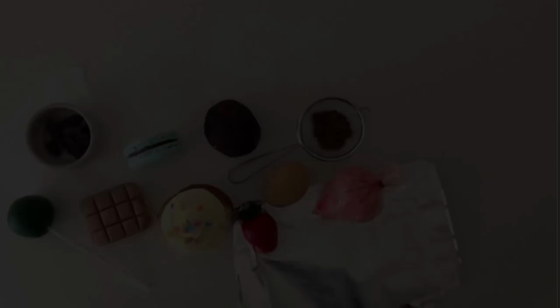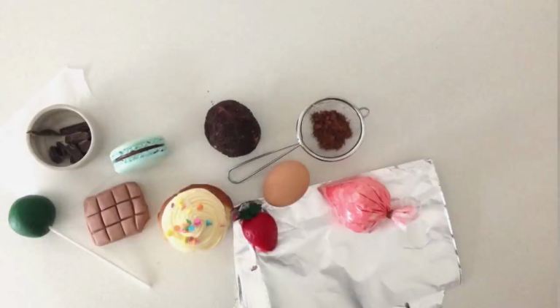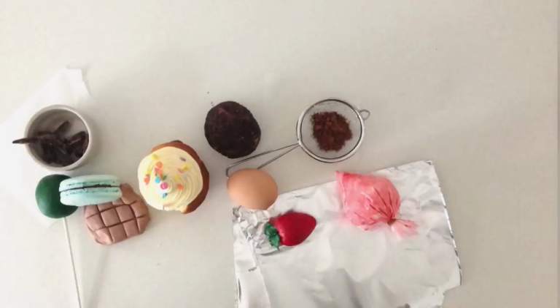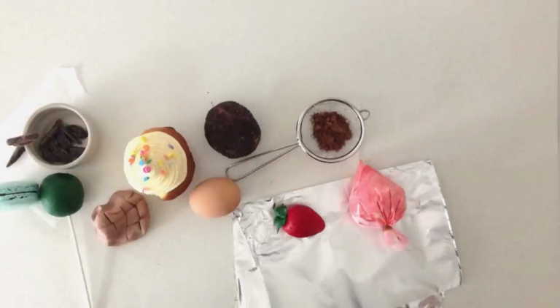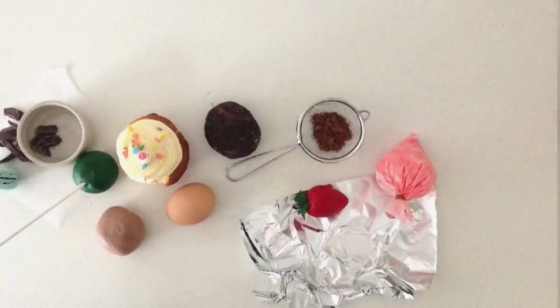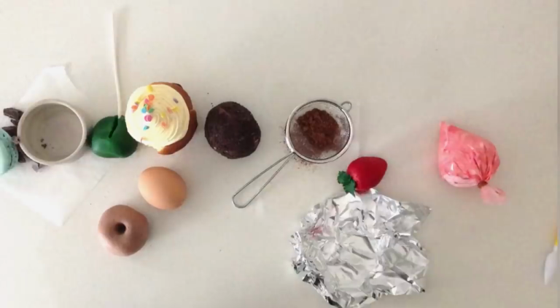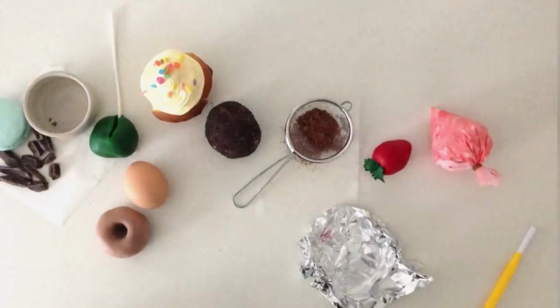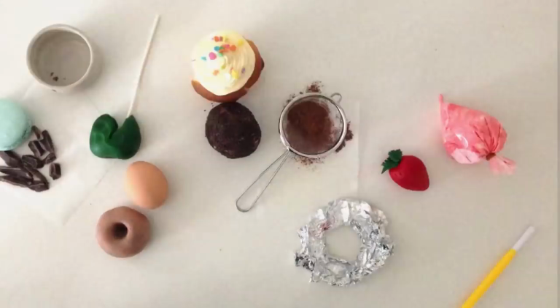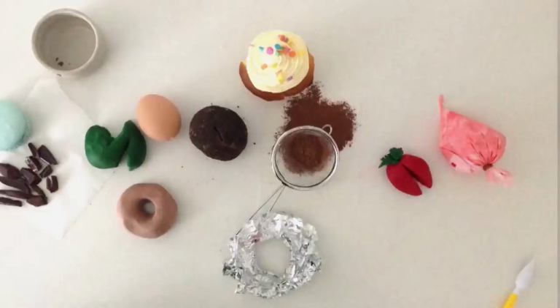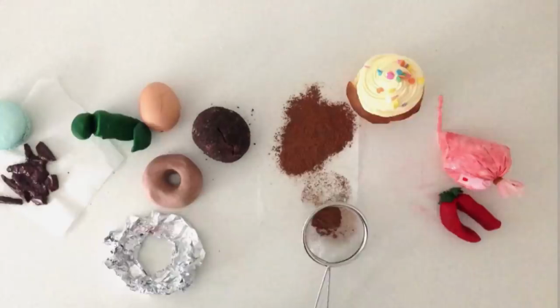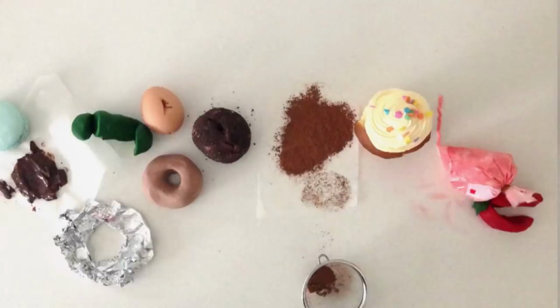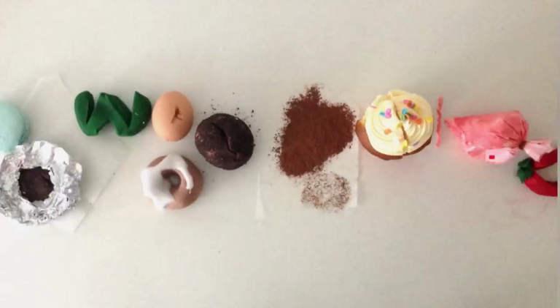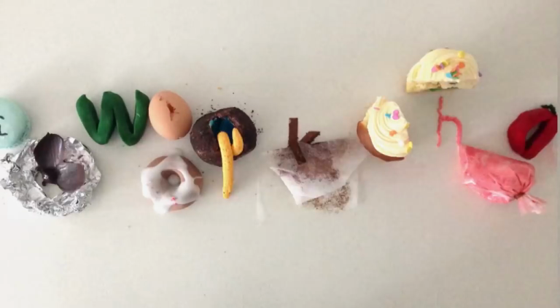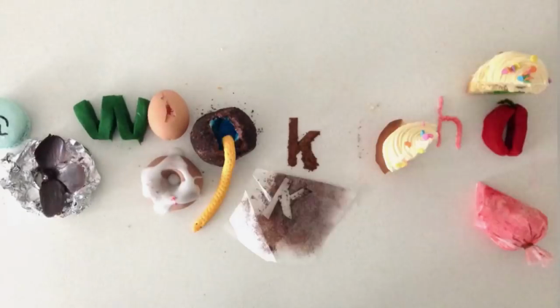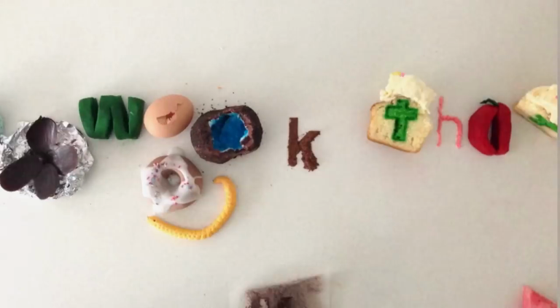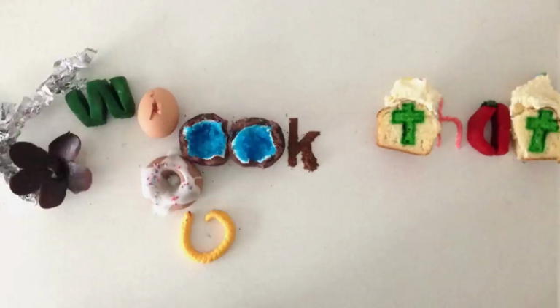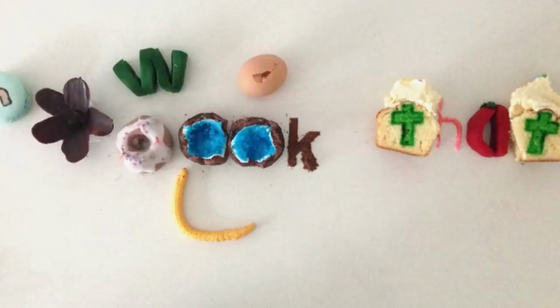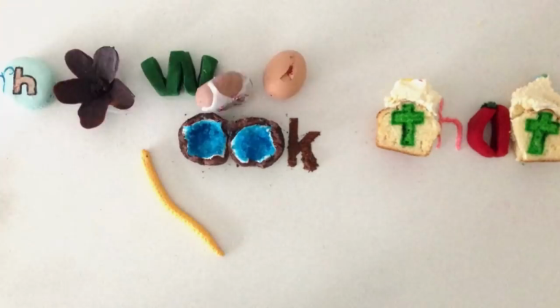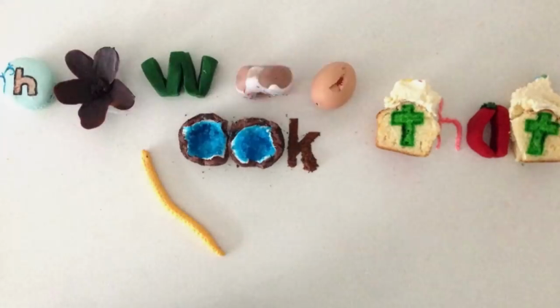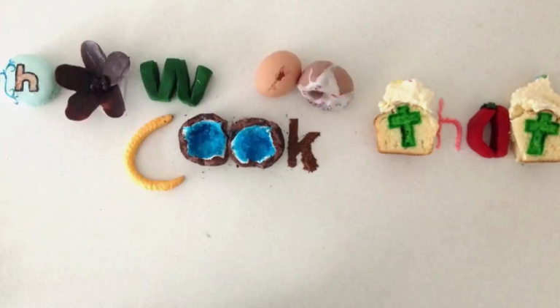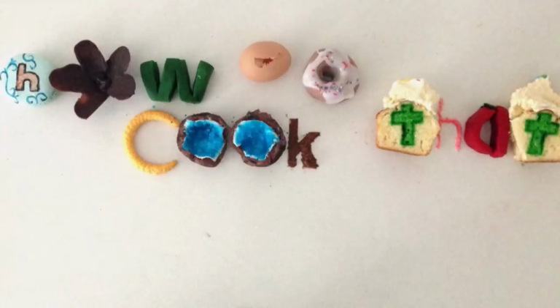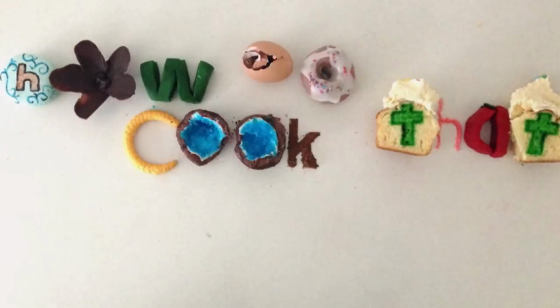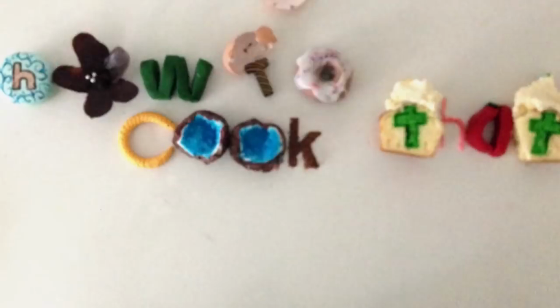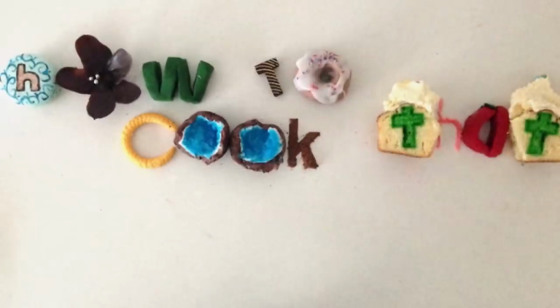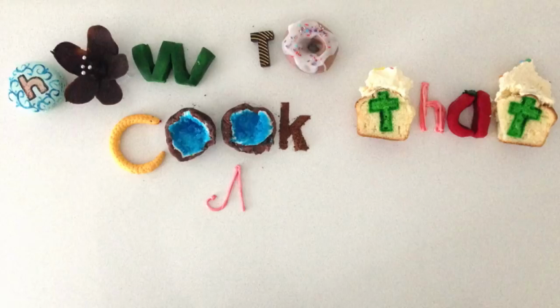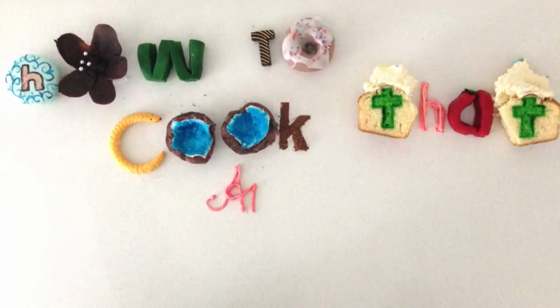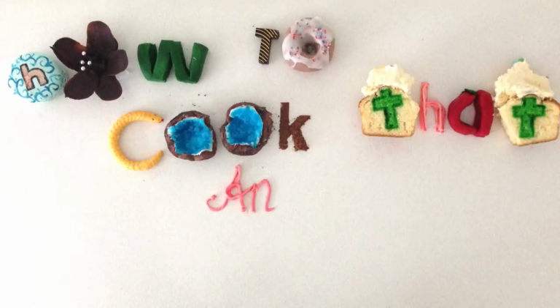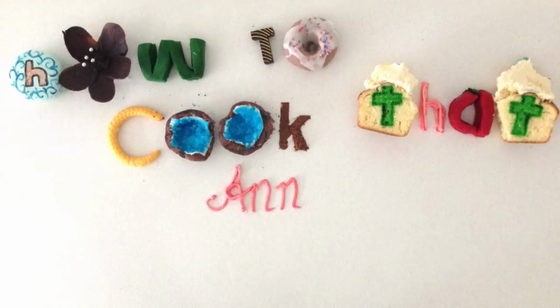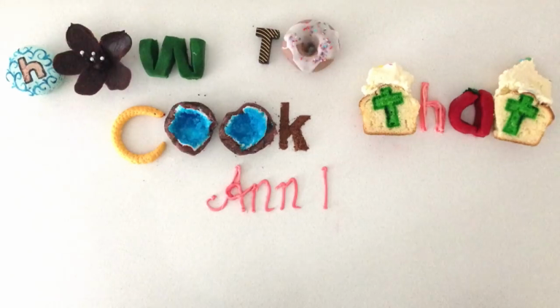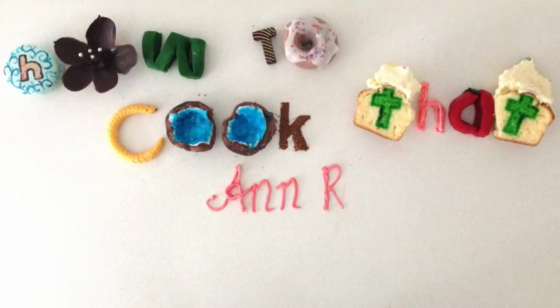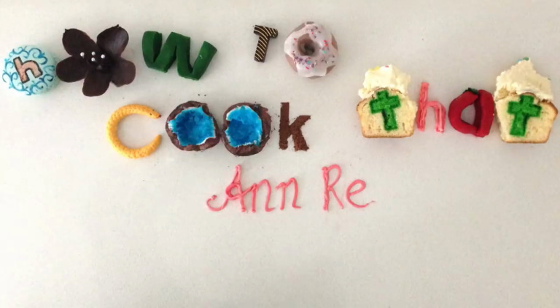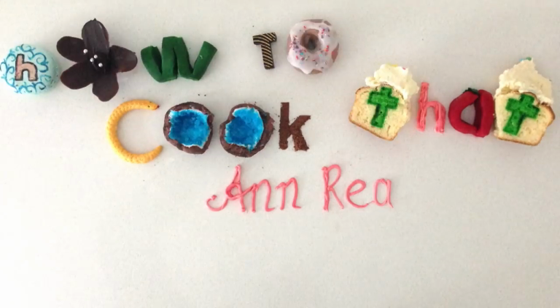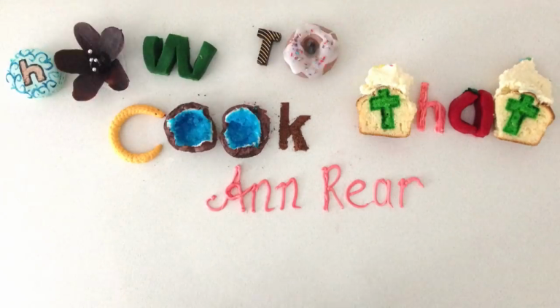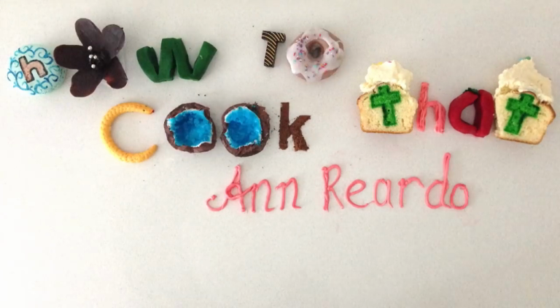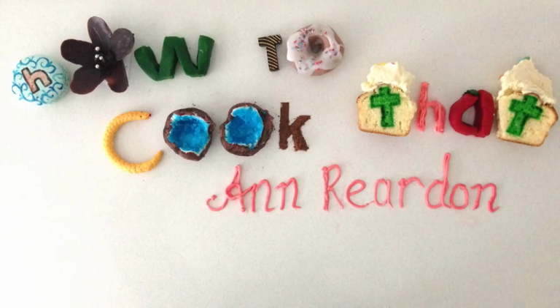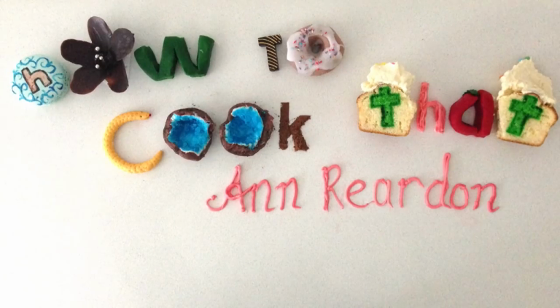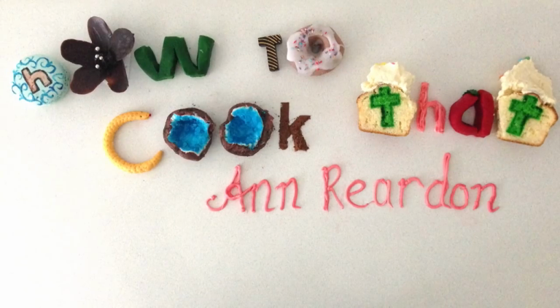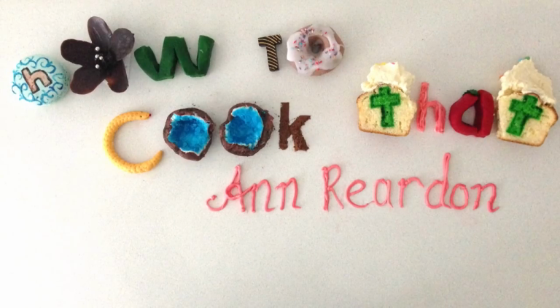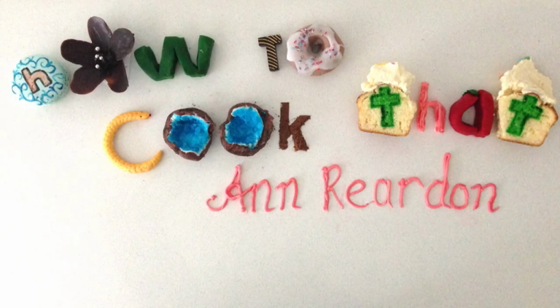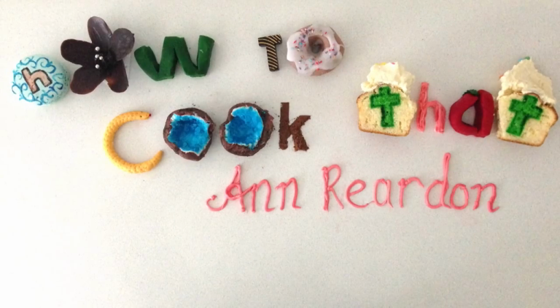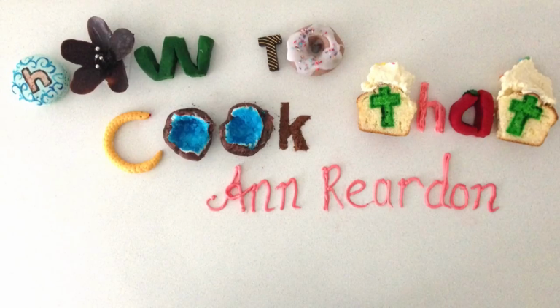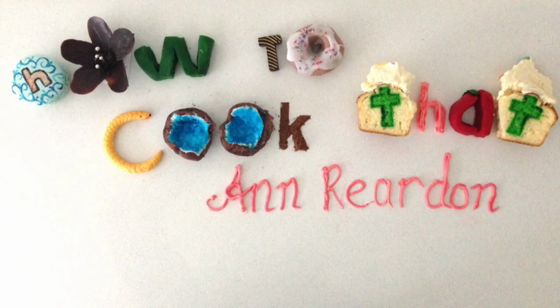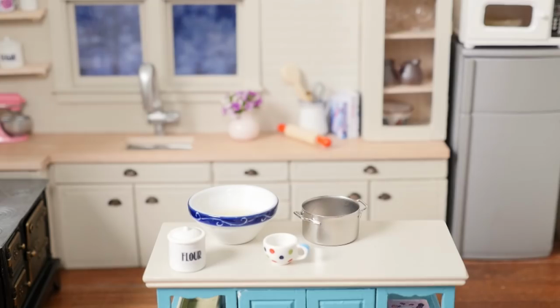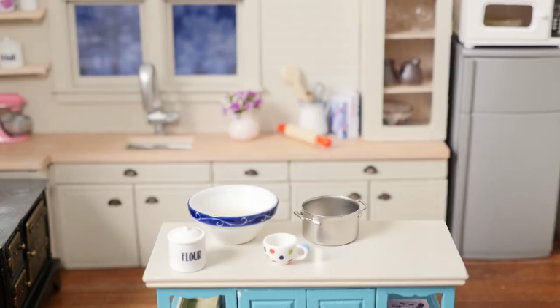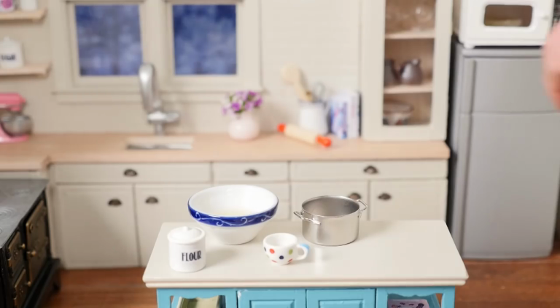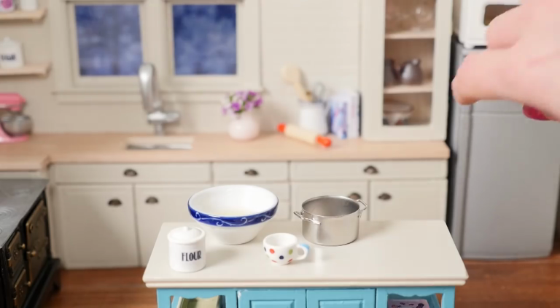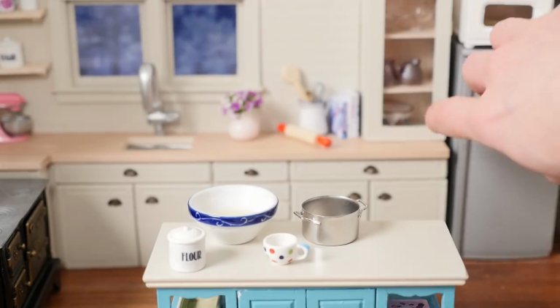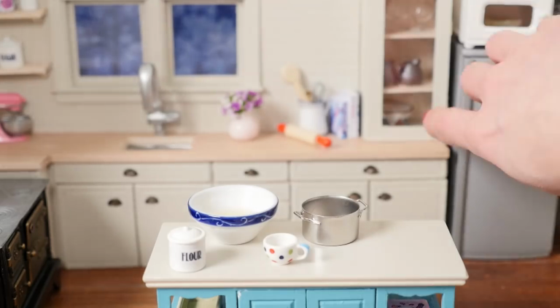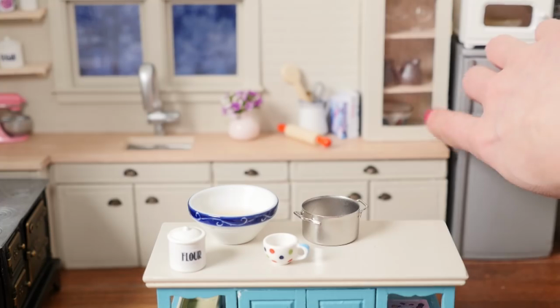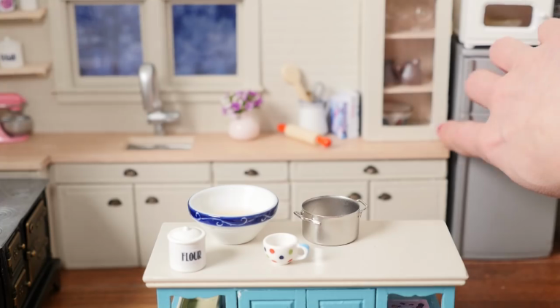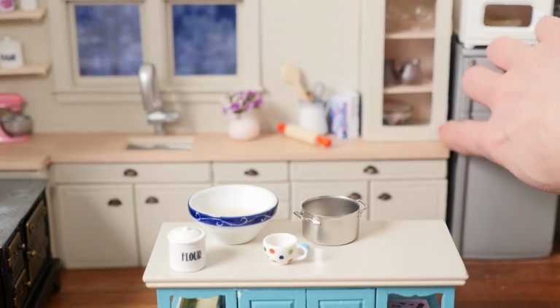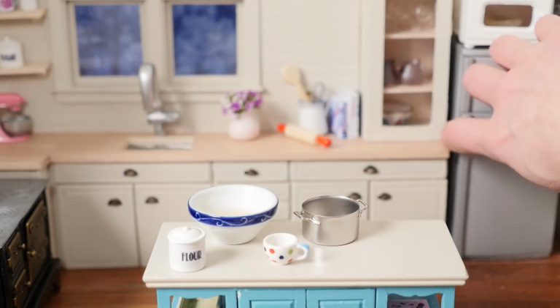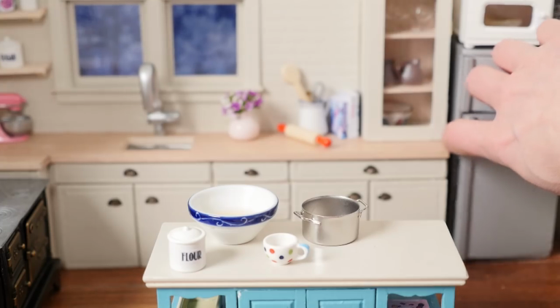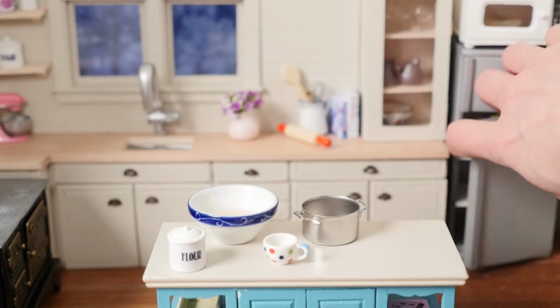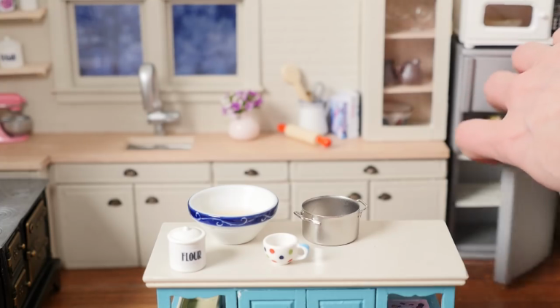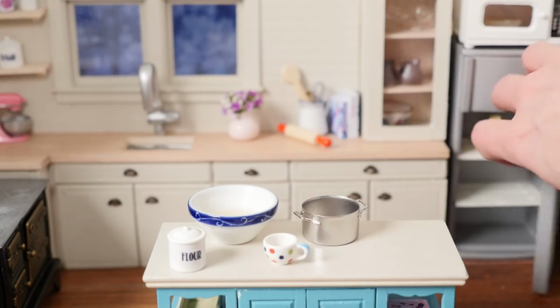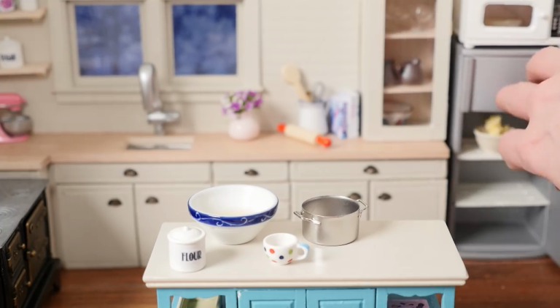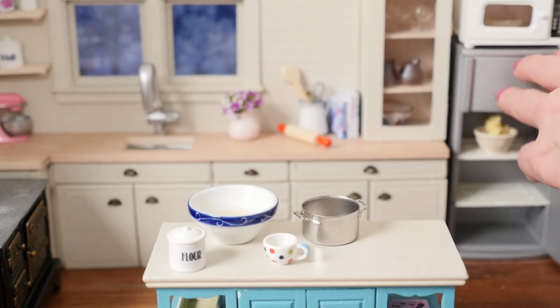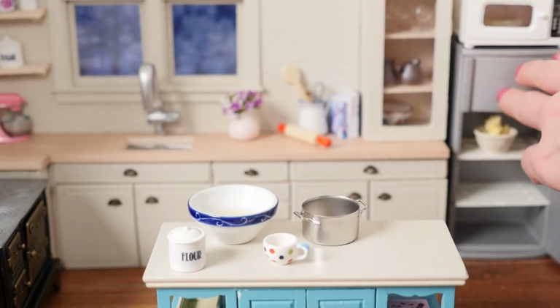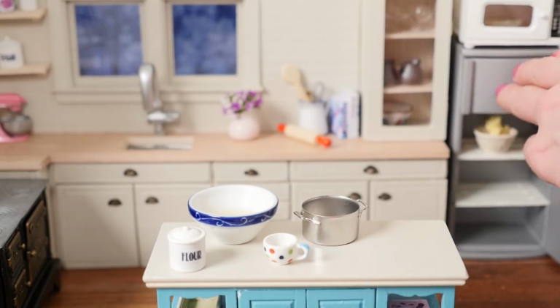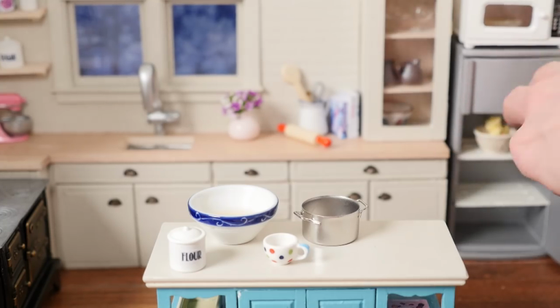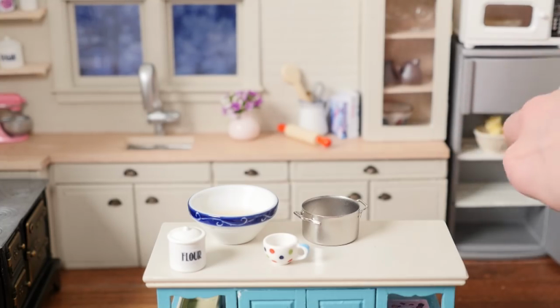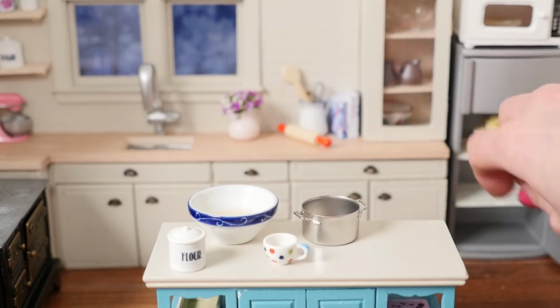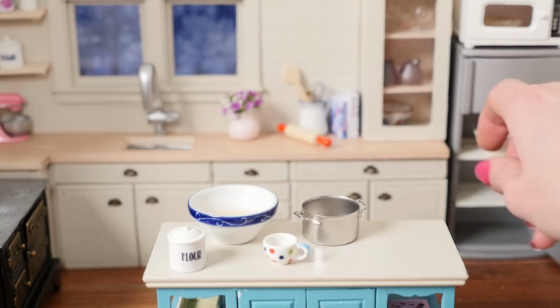Welcome to How To Cook That. I'm Ann Reardon and today we're making a miniature croquembouche in my mini kitchen.